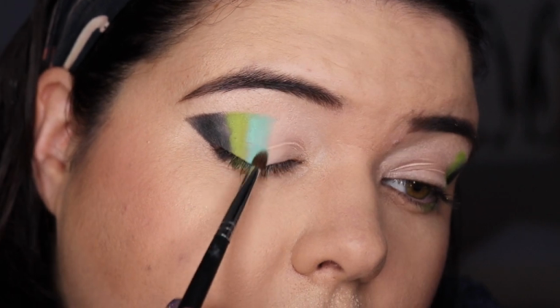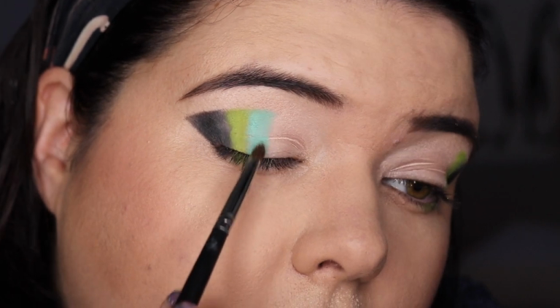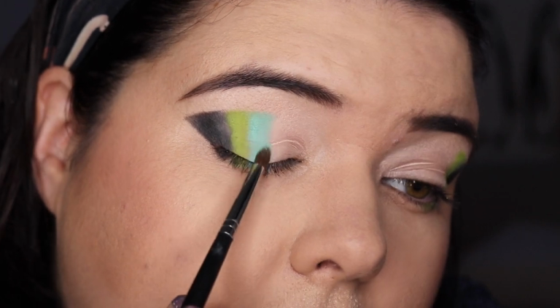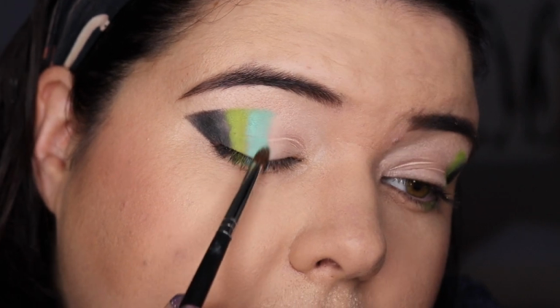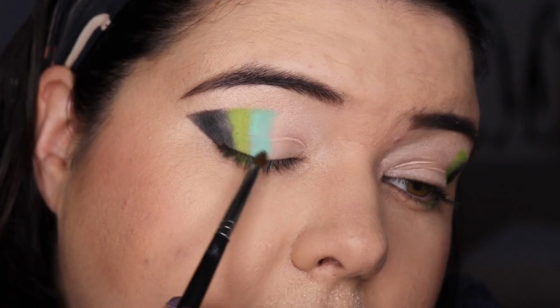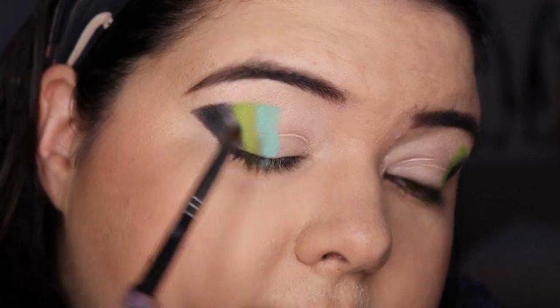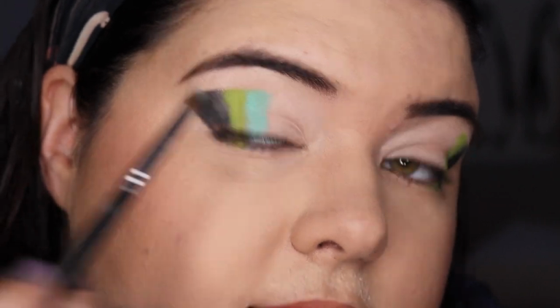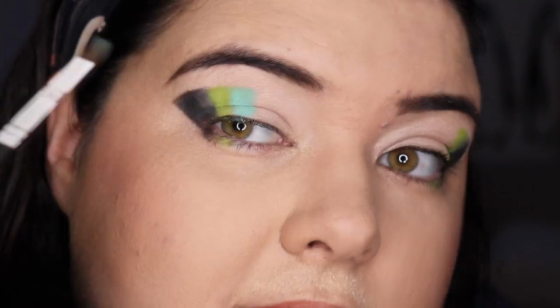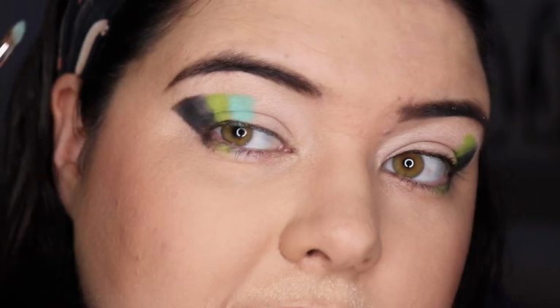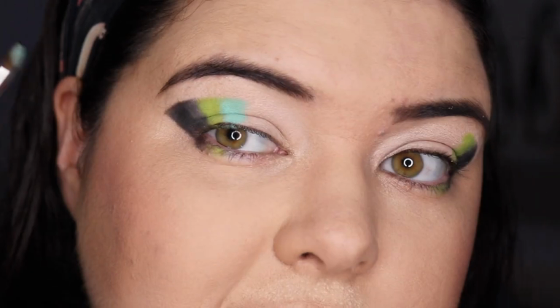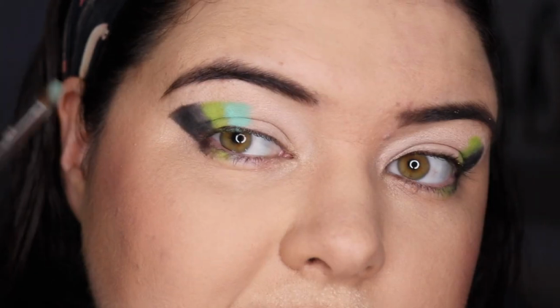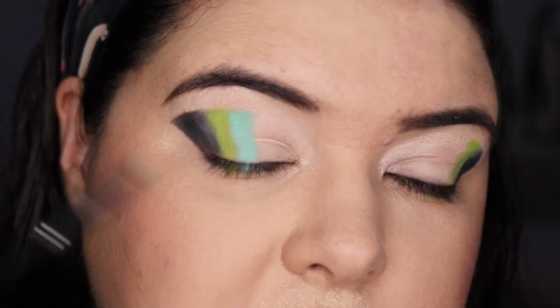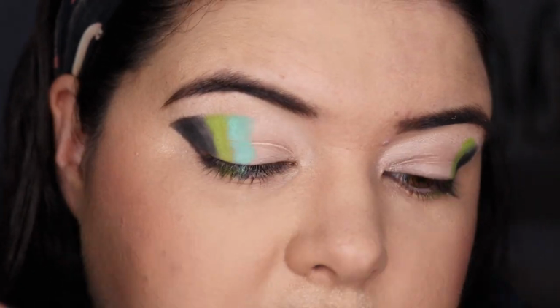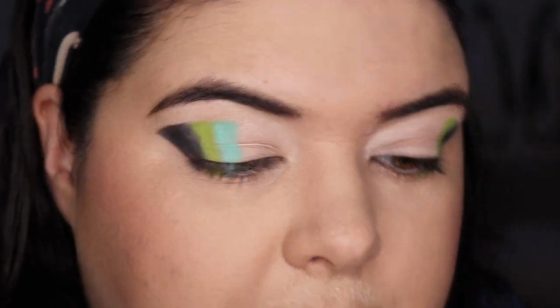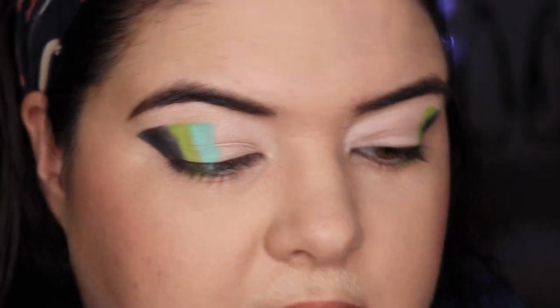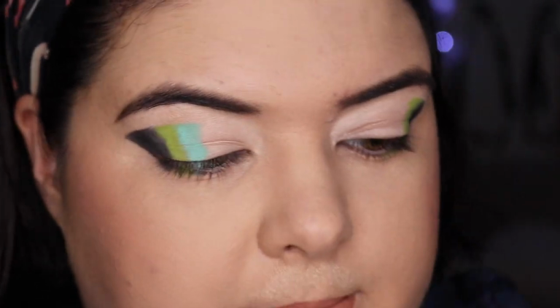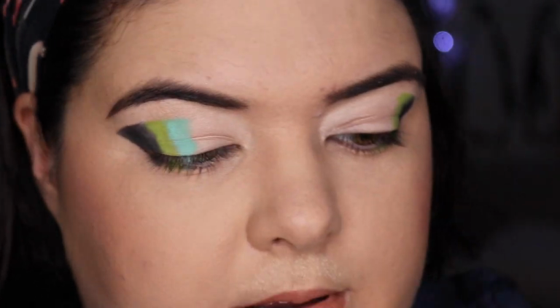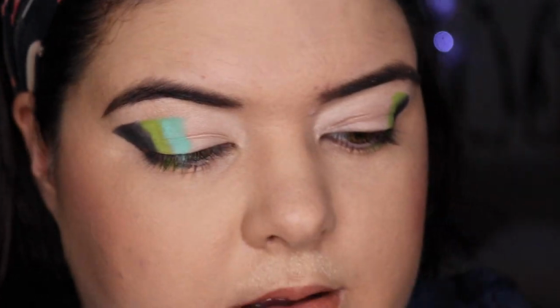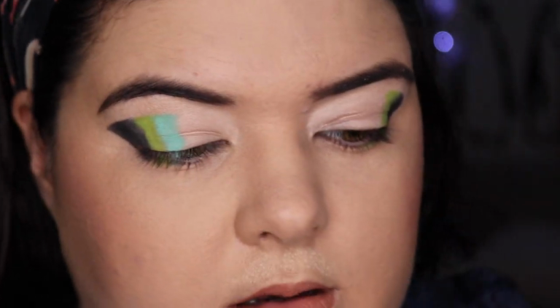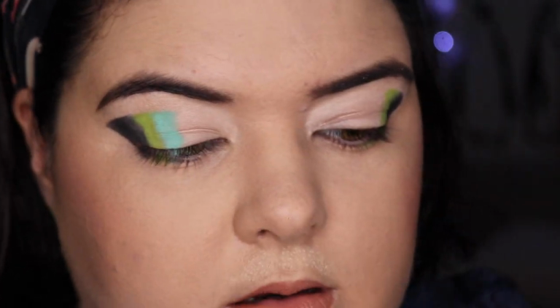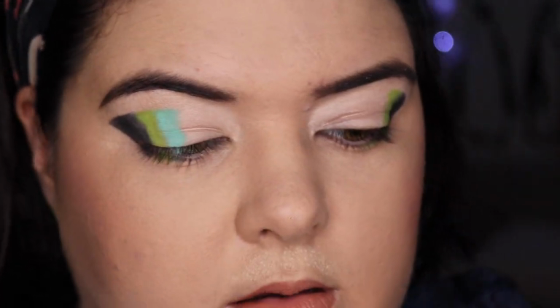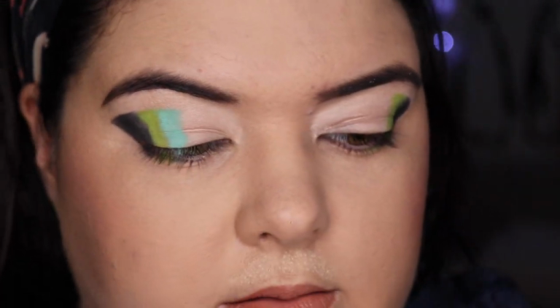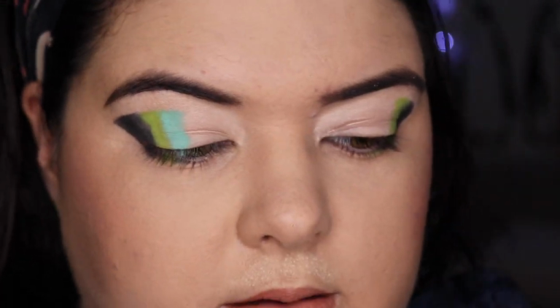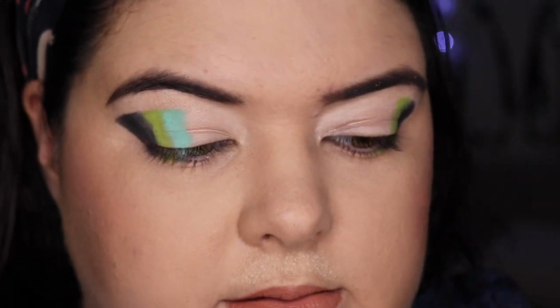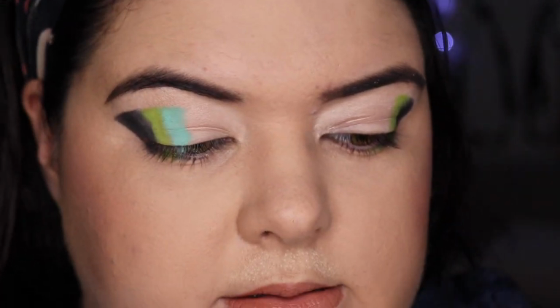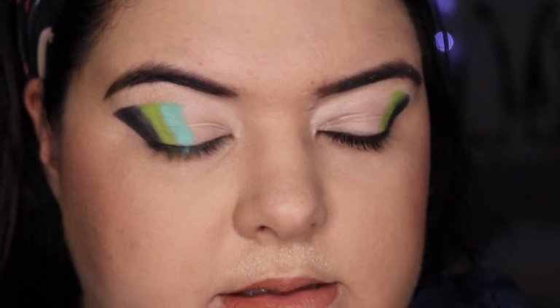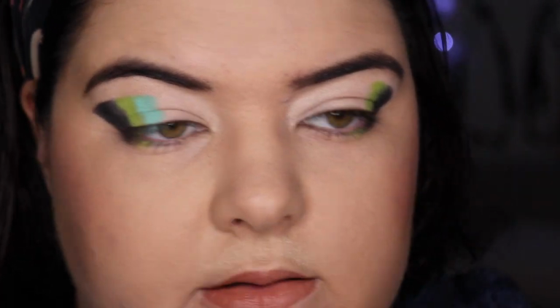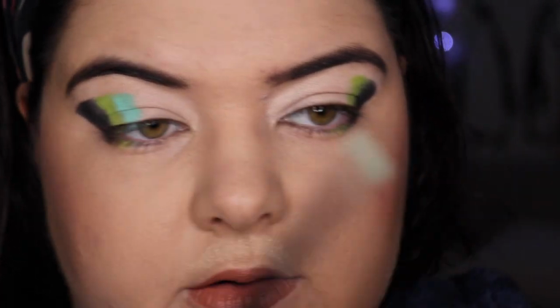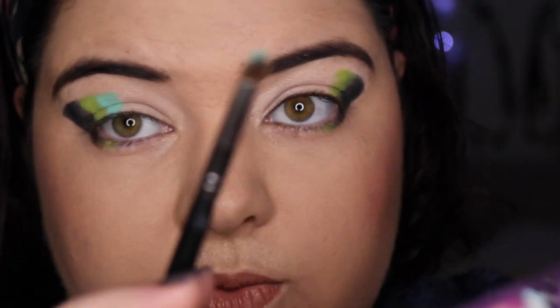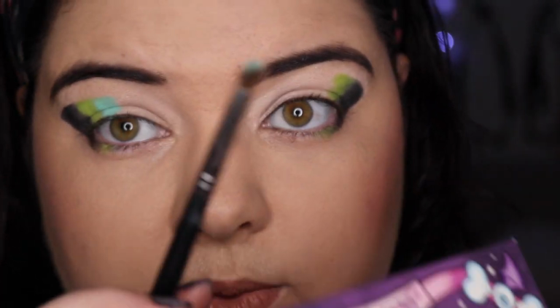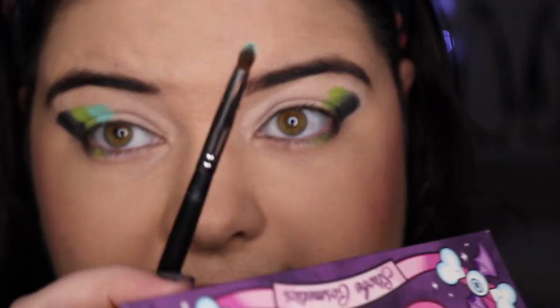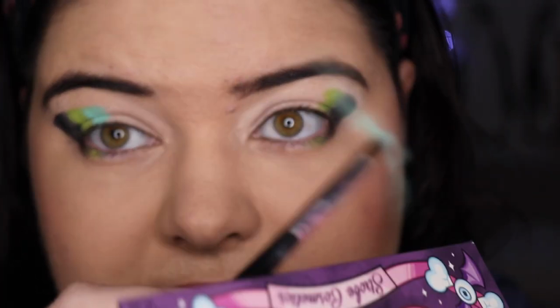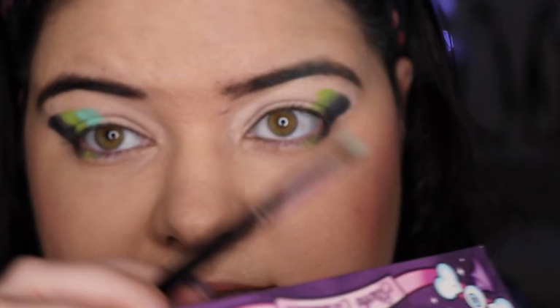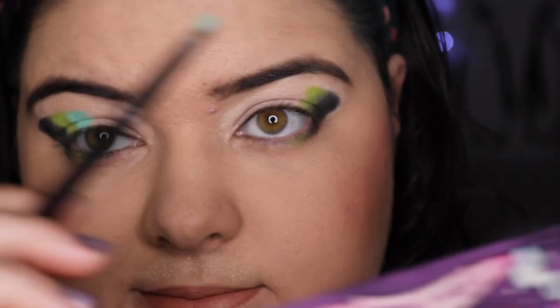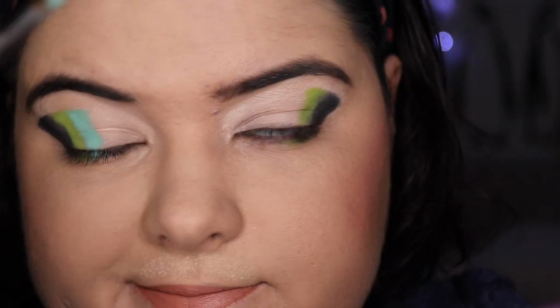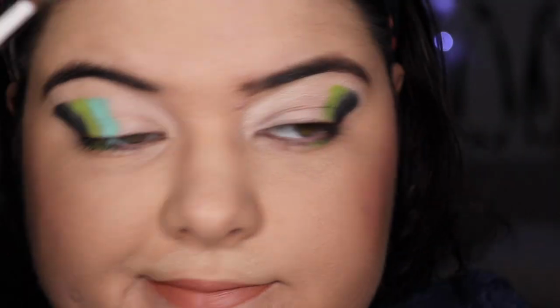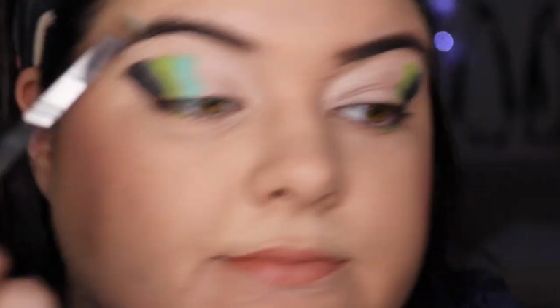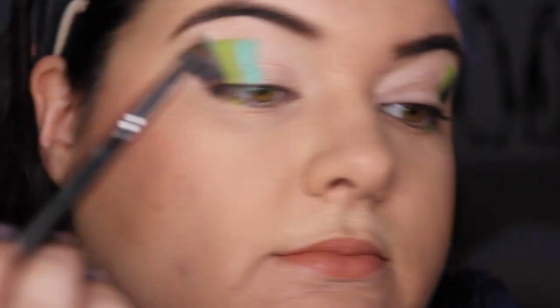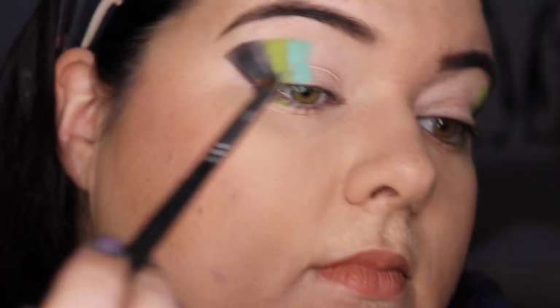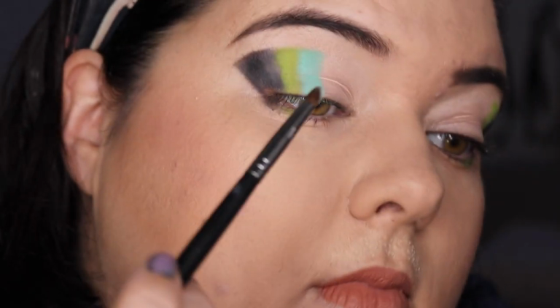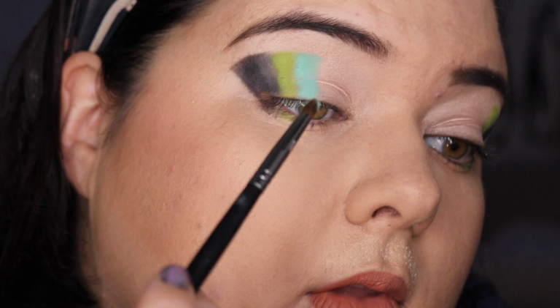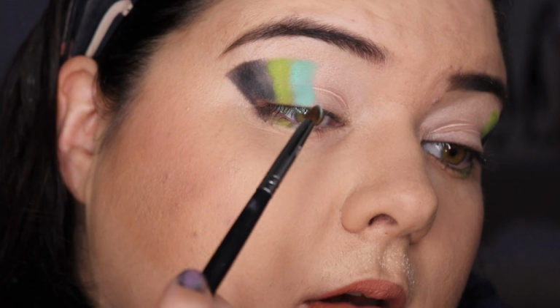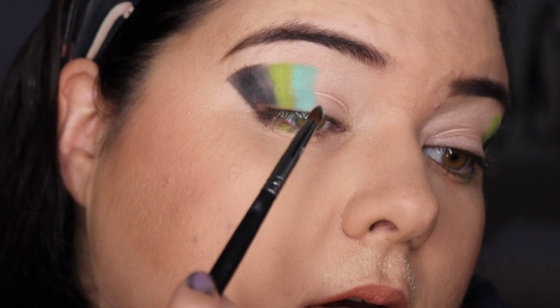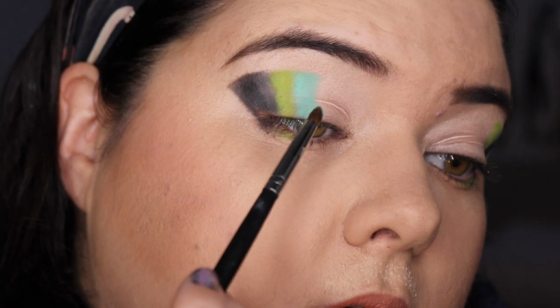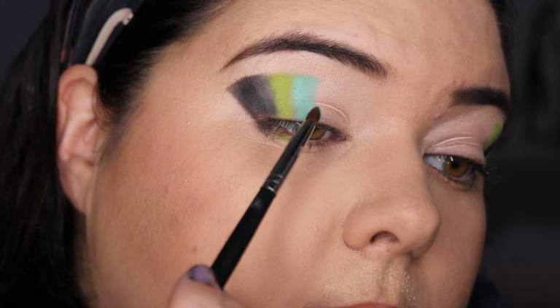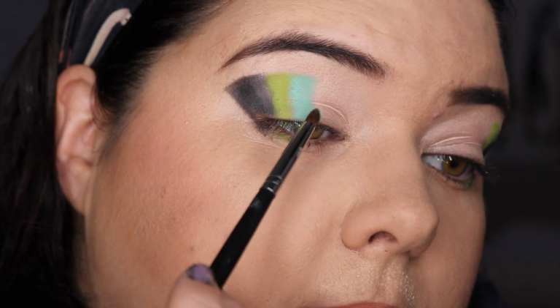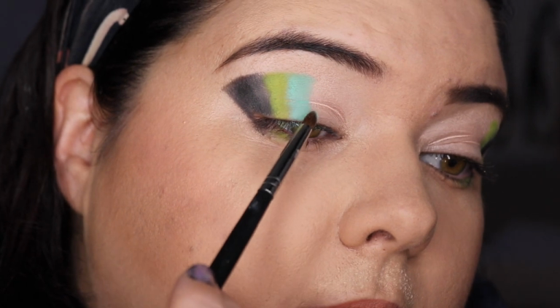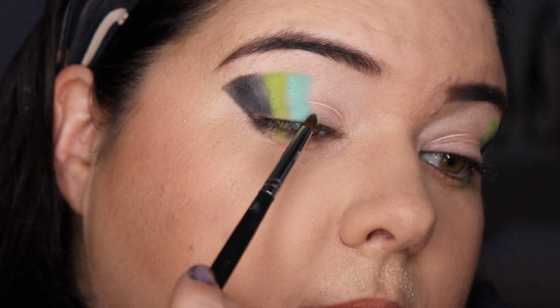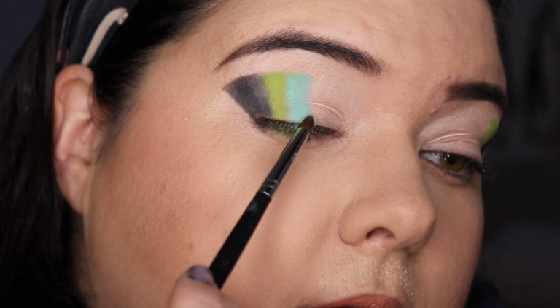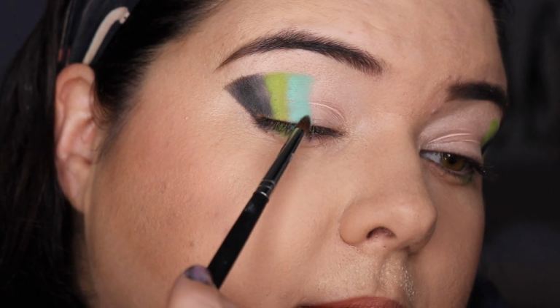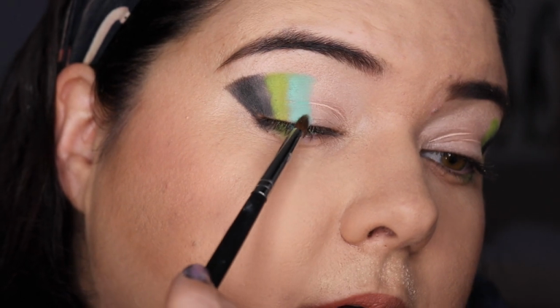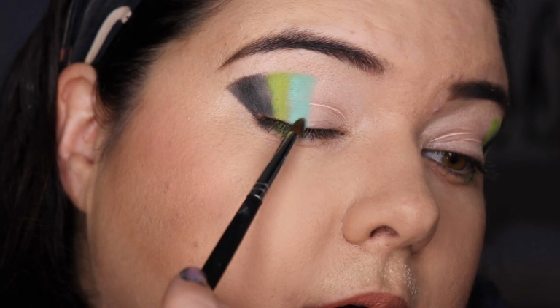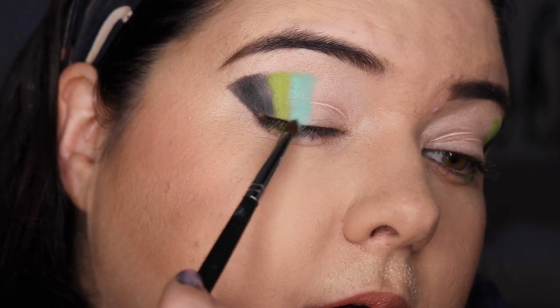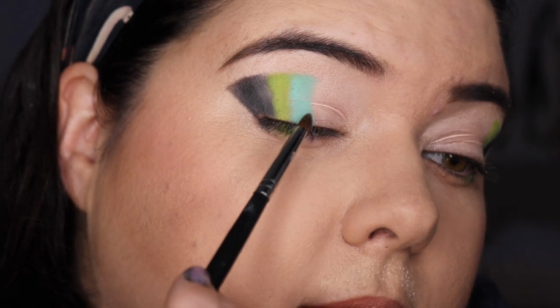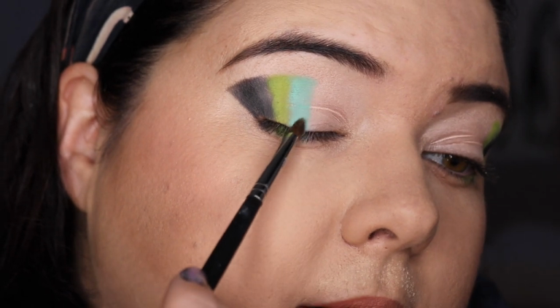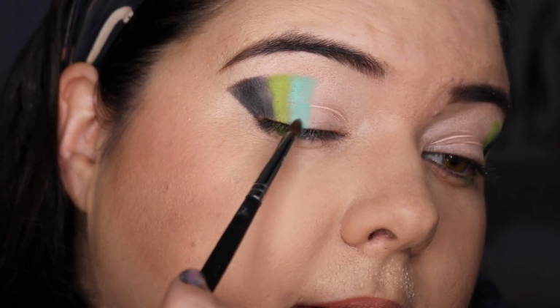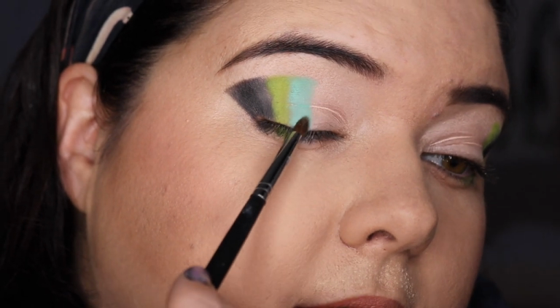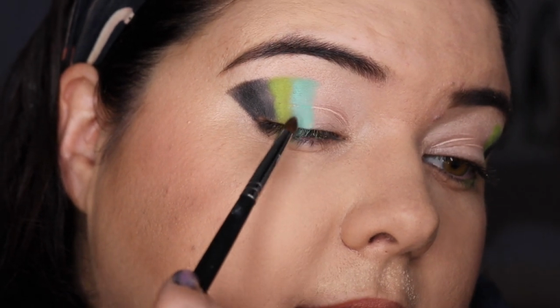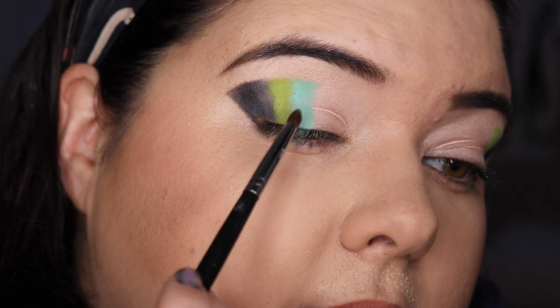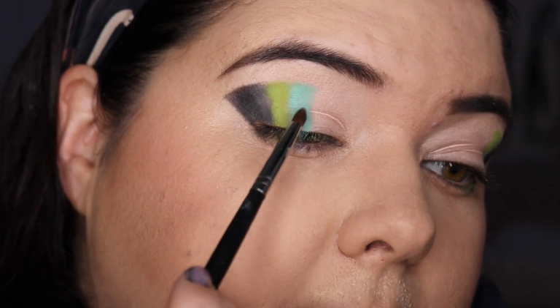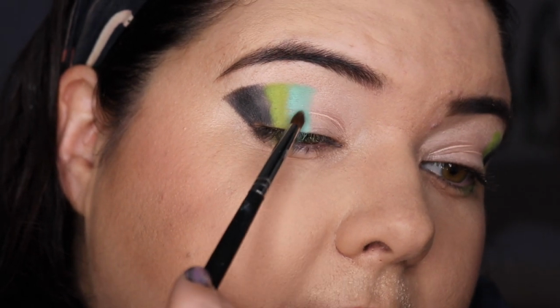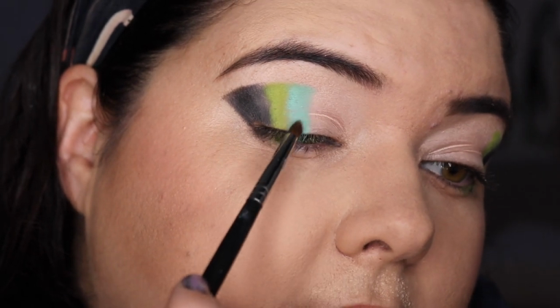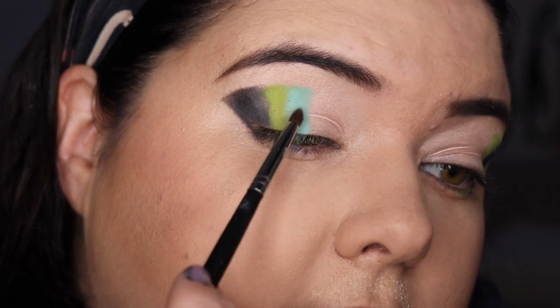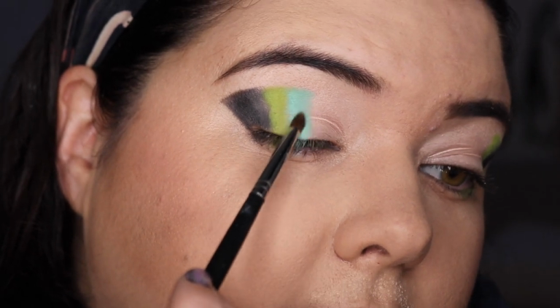The Anastasia primer does crease, but what I'm doing when I get to that part is just tapping and blending it through a little bit at the same time — and look, you can't see it once it's there.